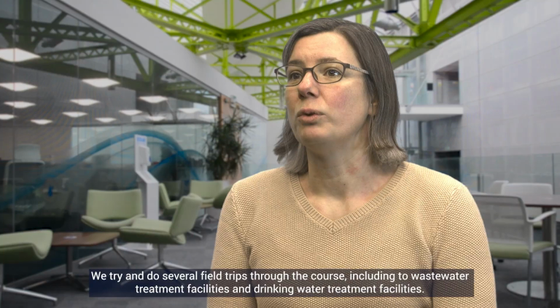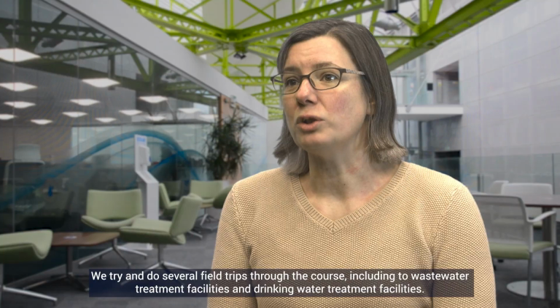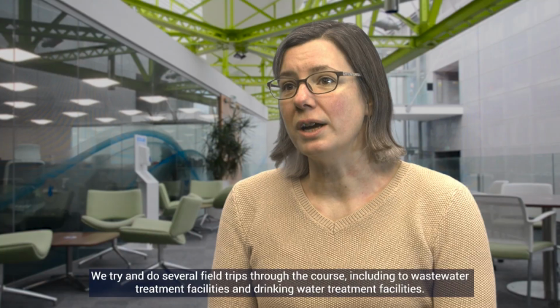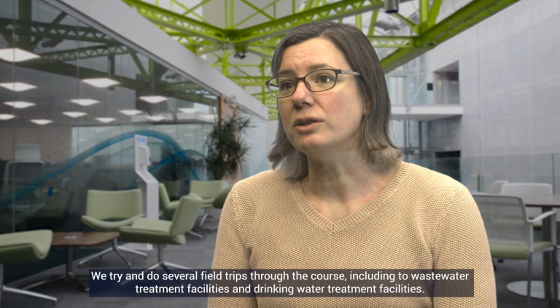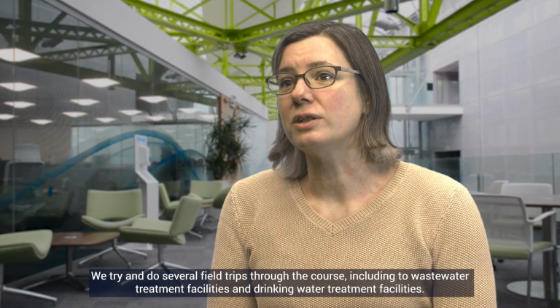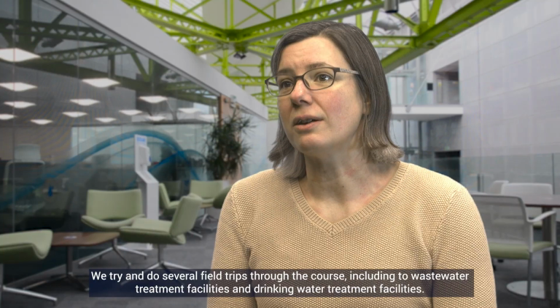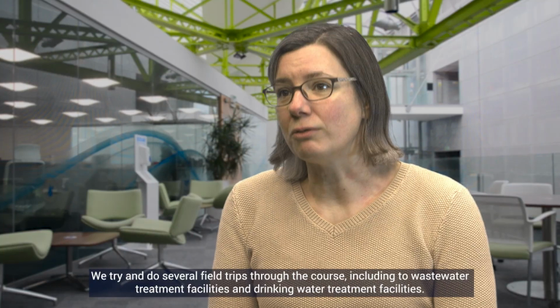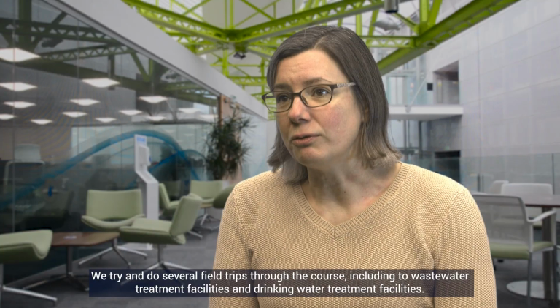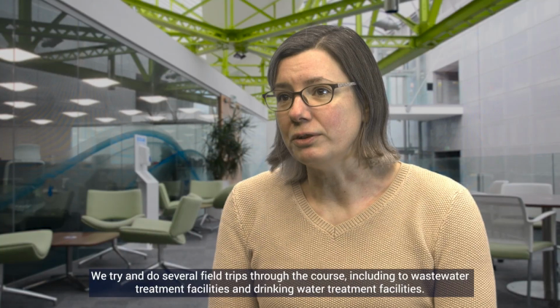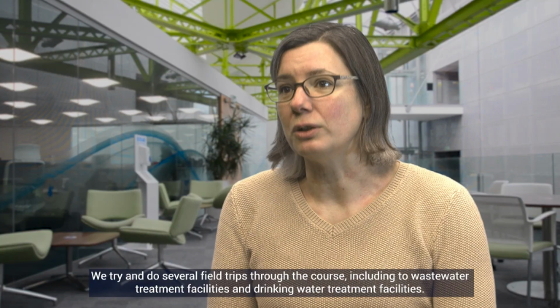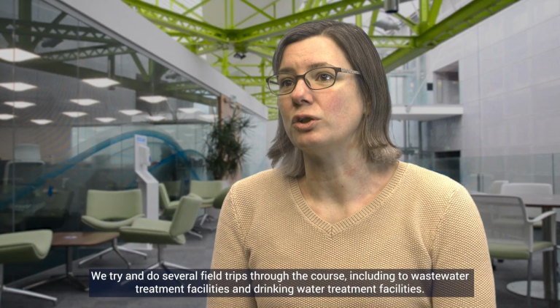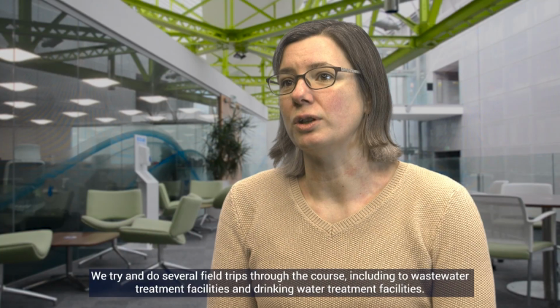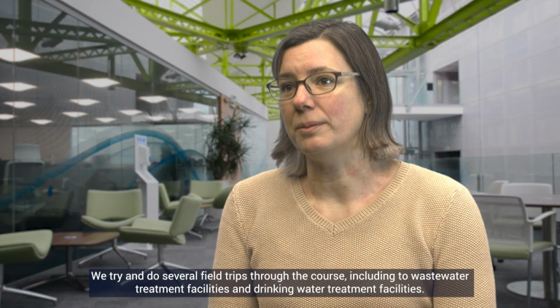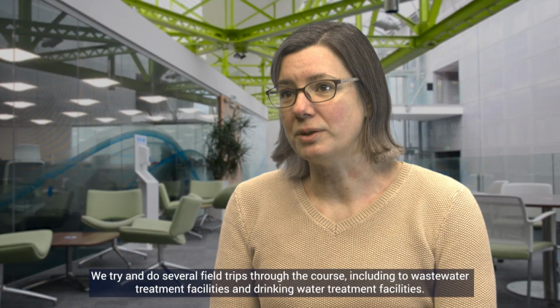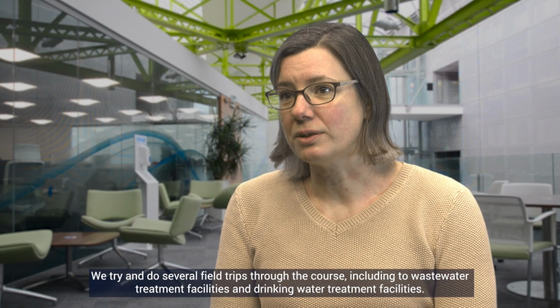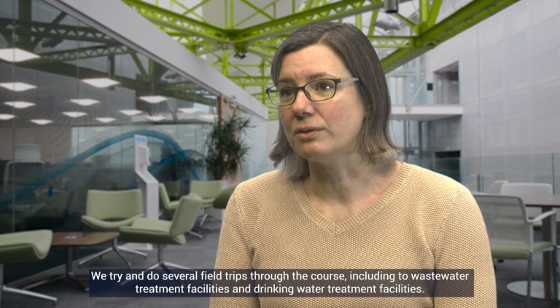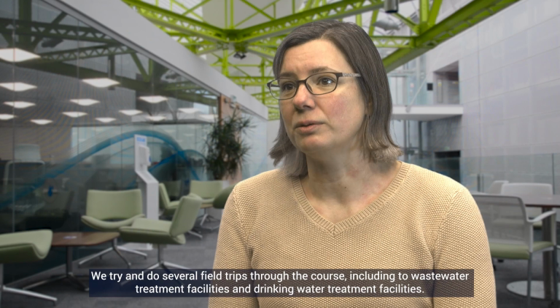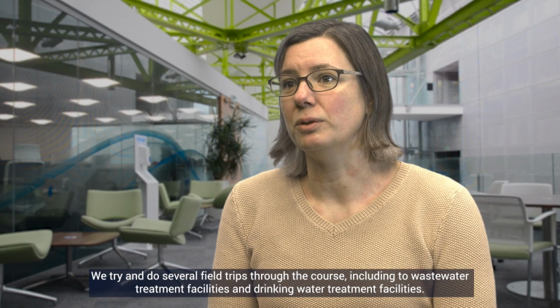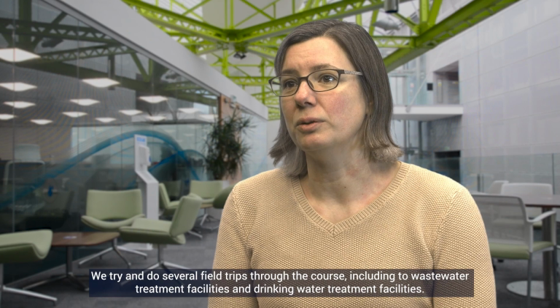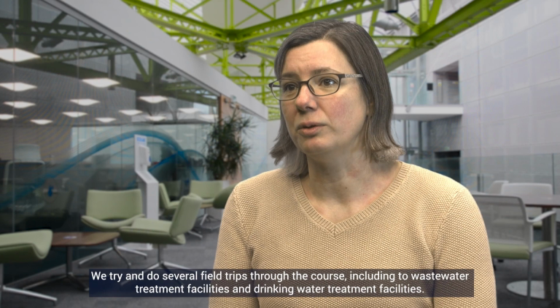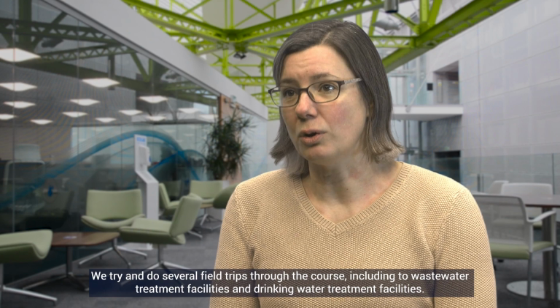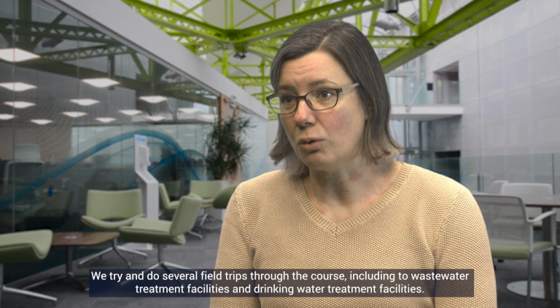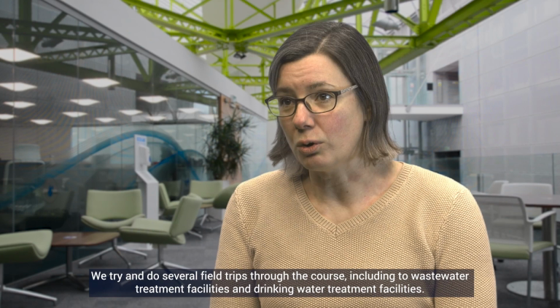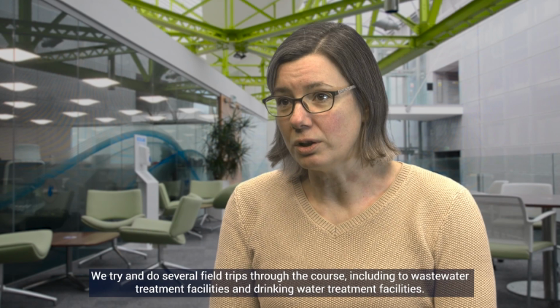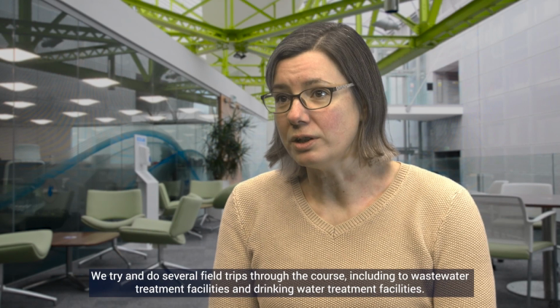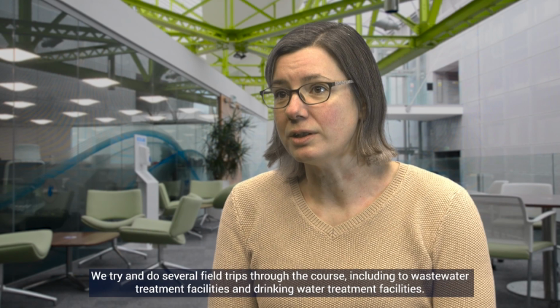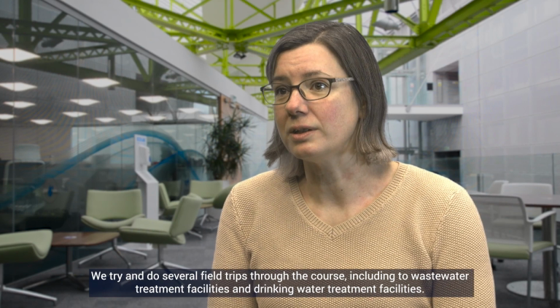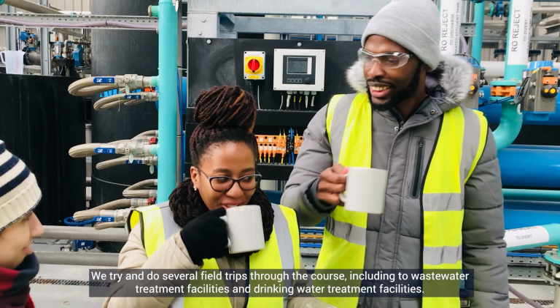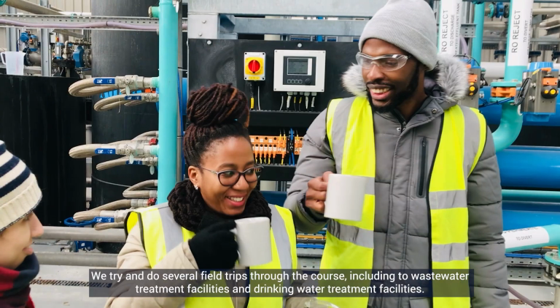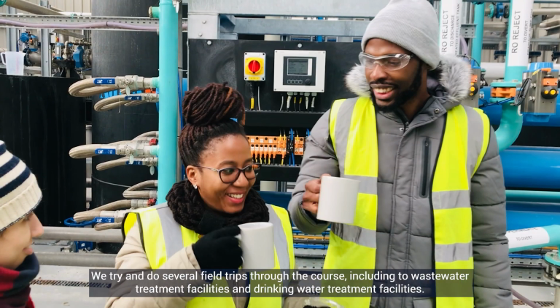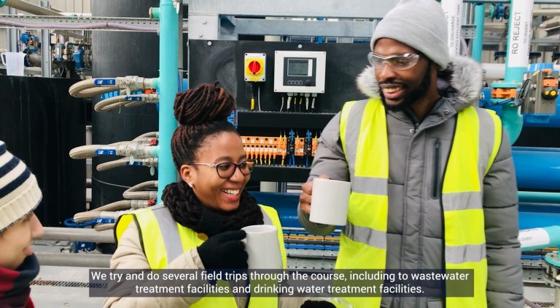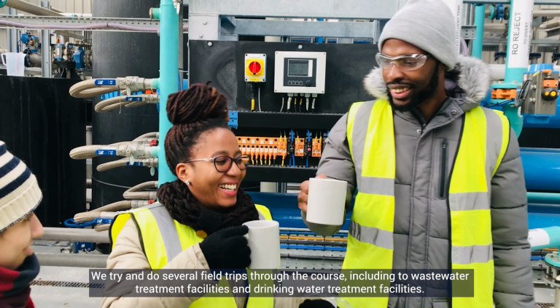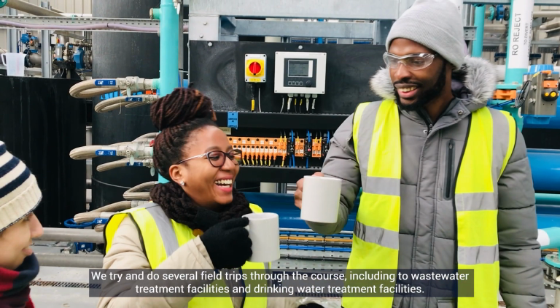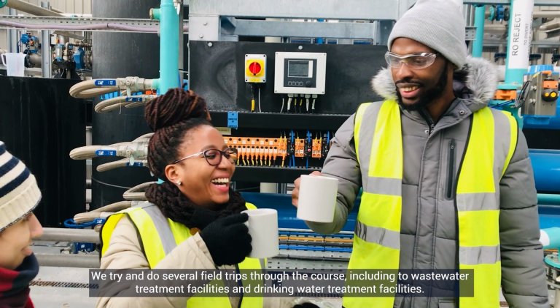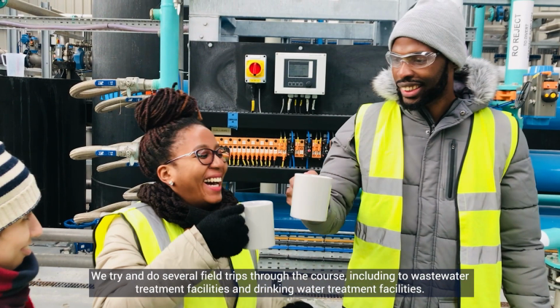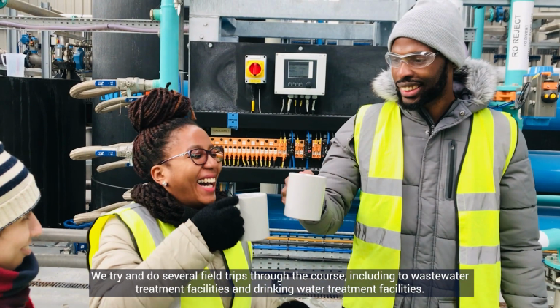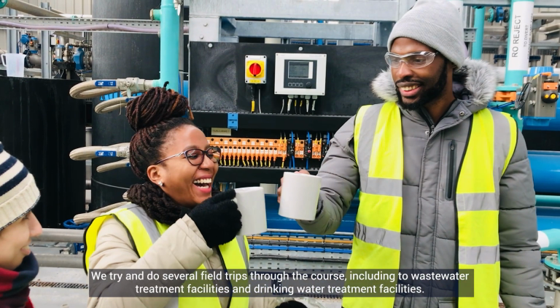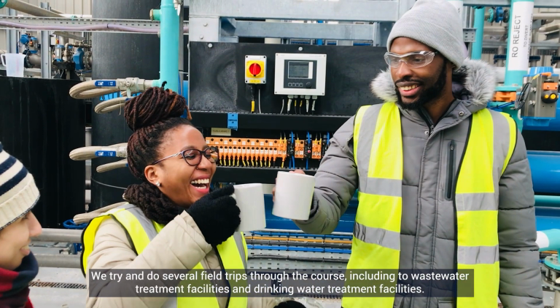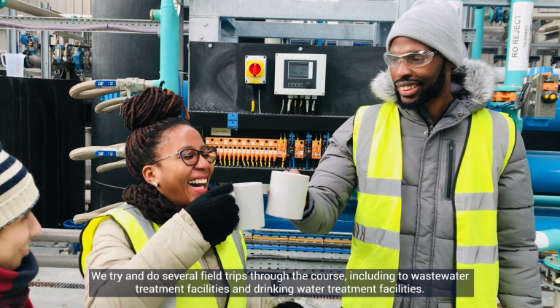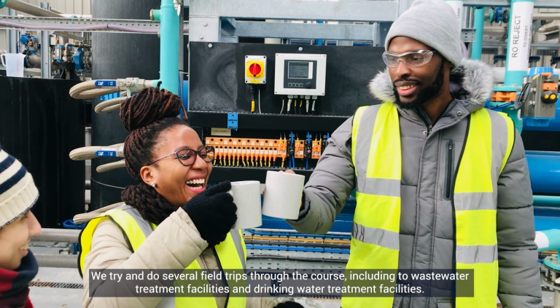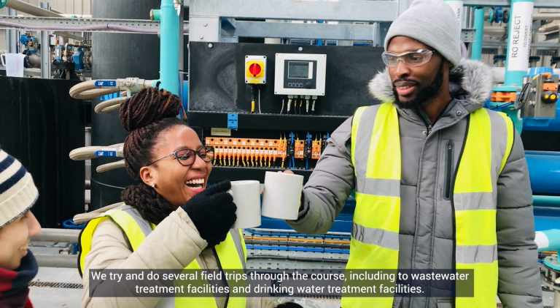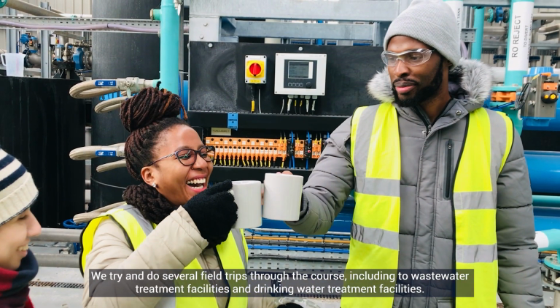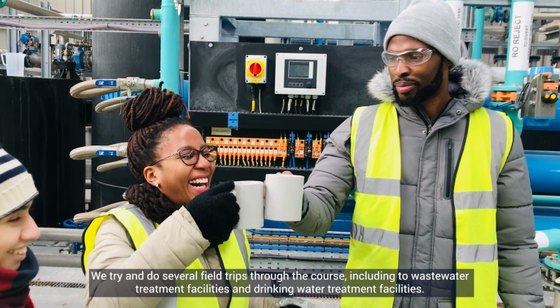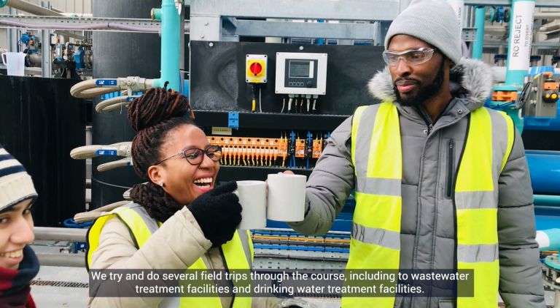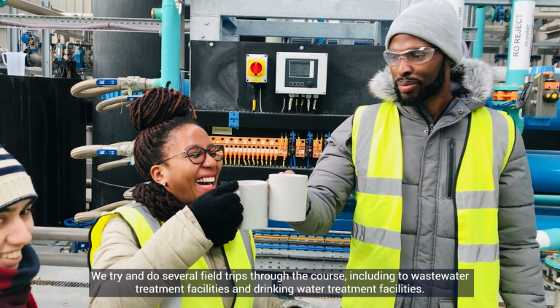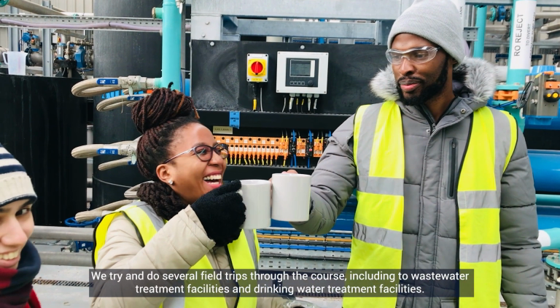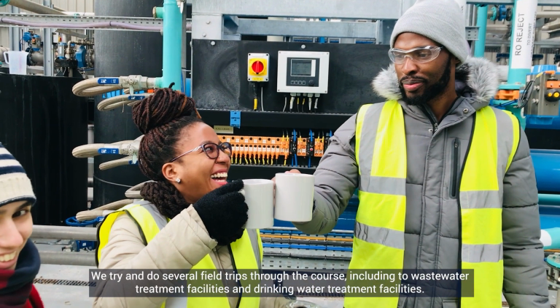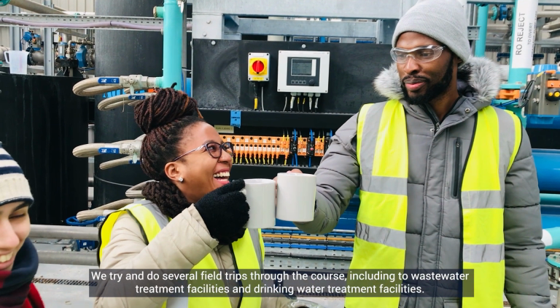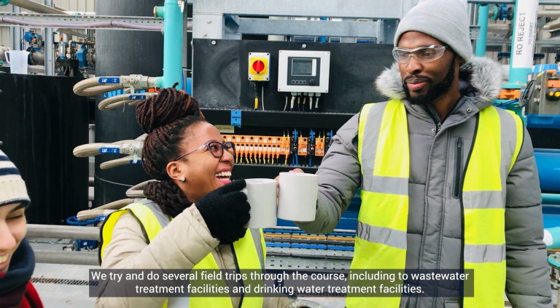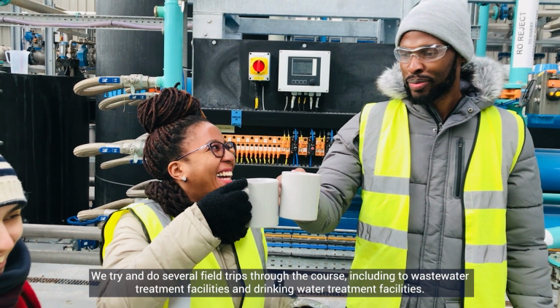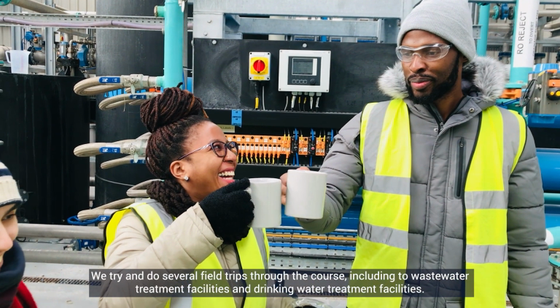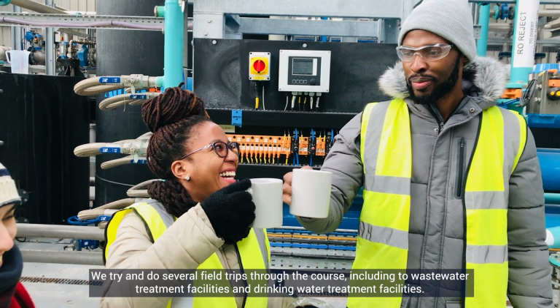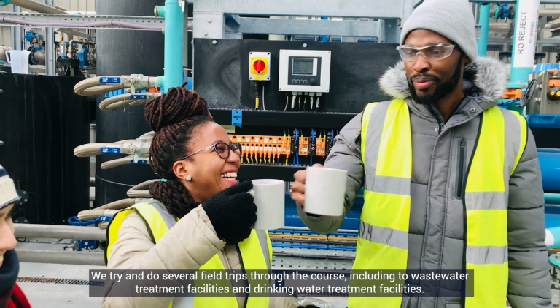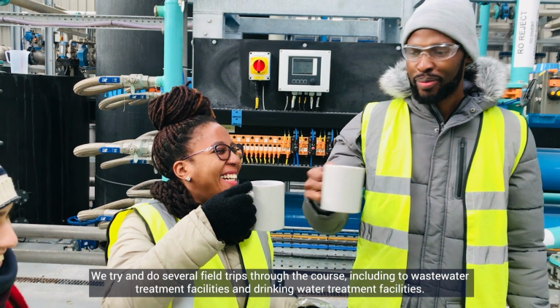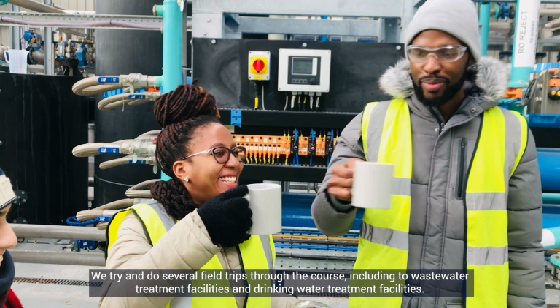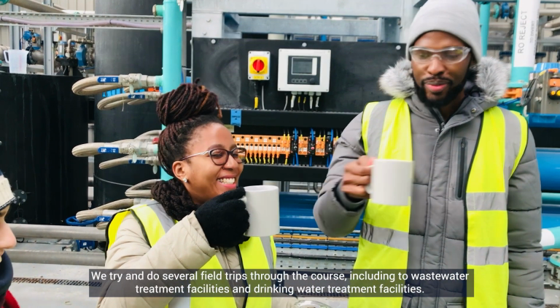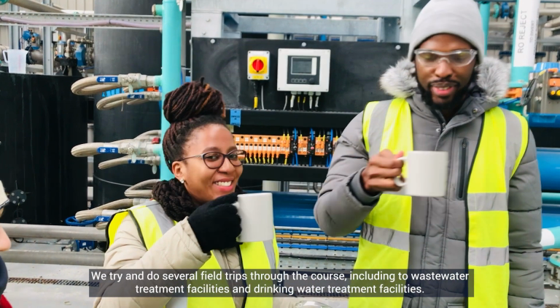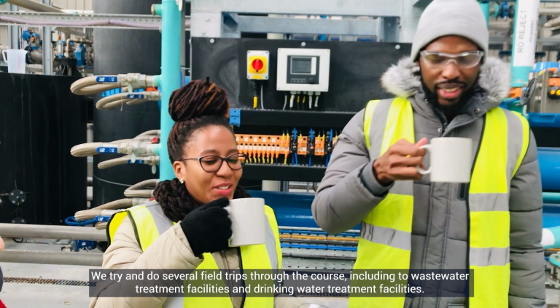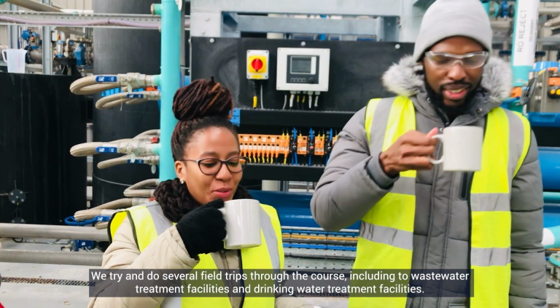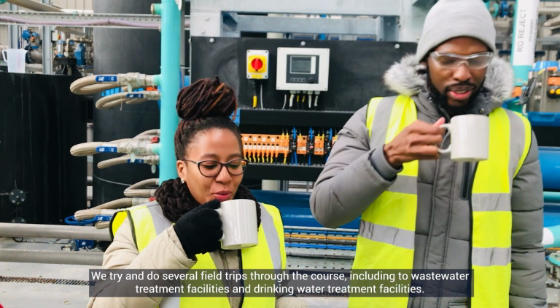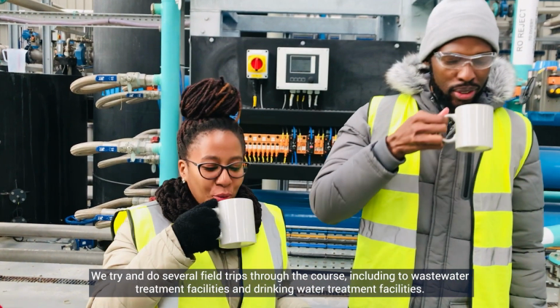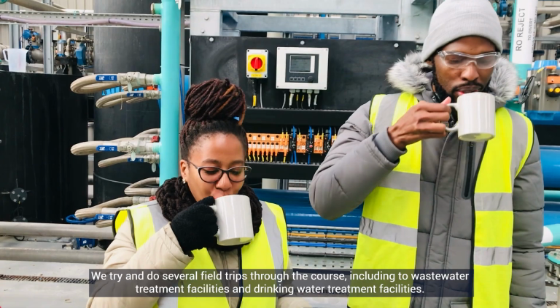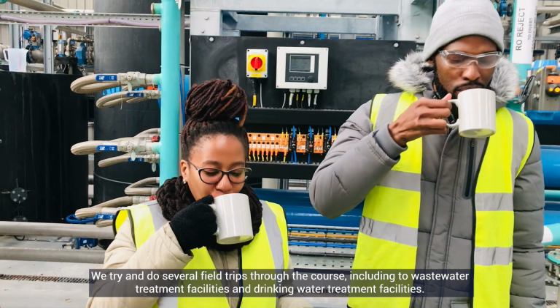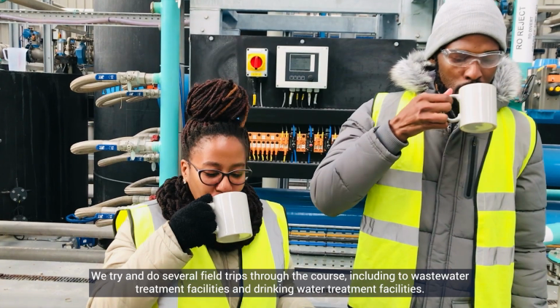We try and do several field trips through the course, including to wastewater treatment facilities and drinking water treatment facilities.